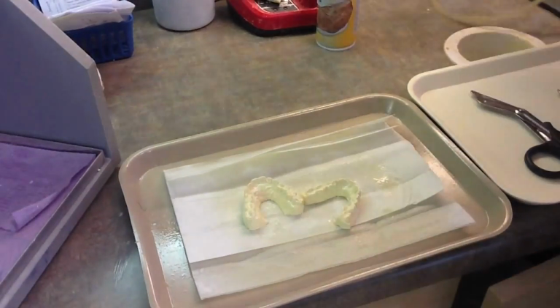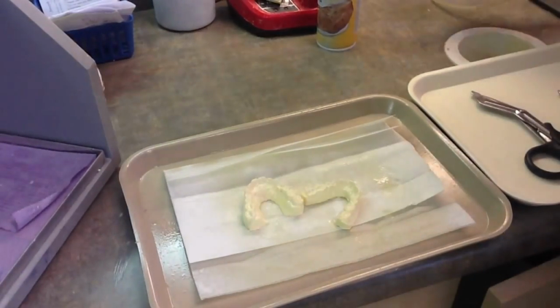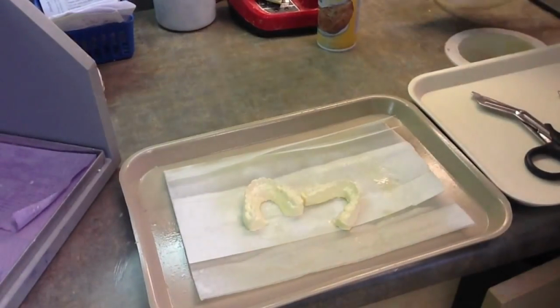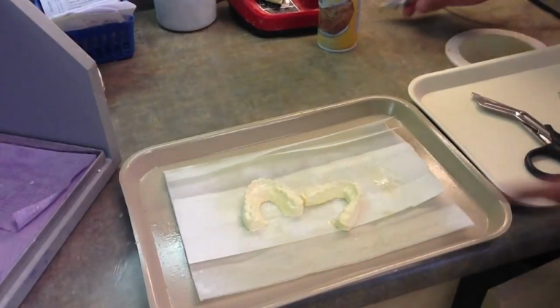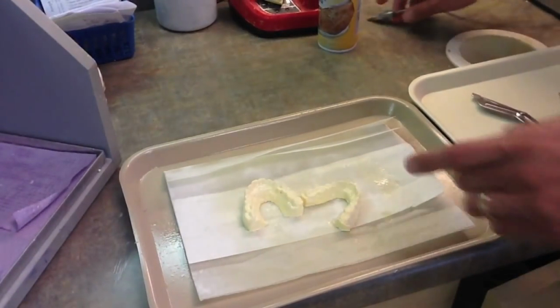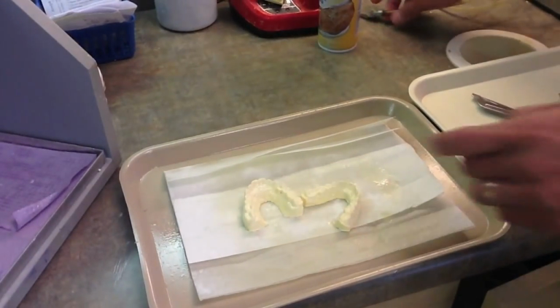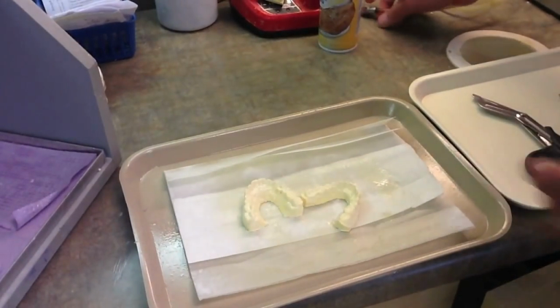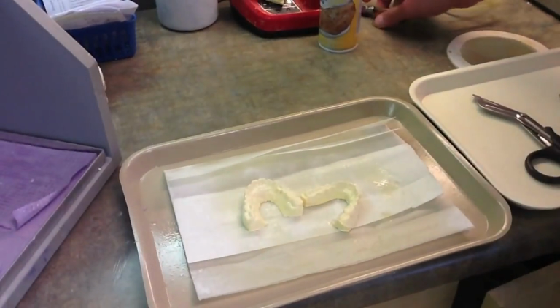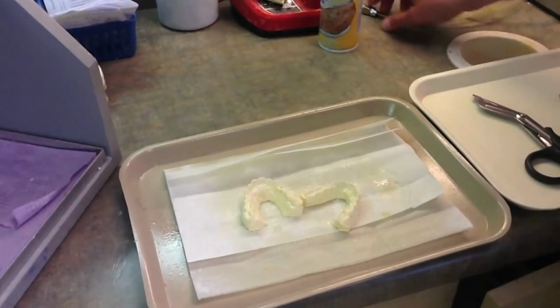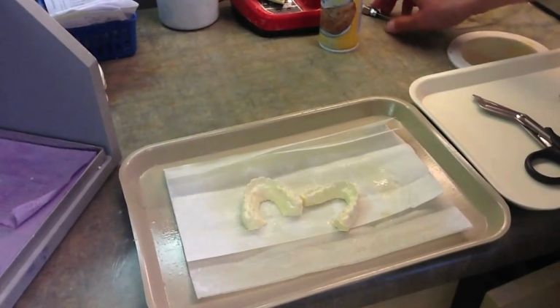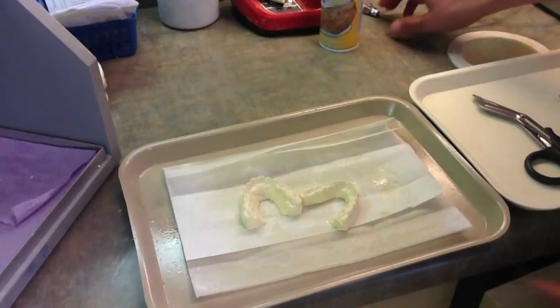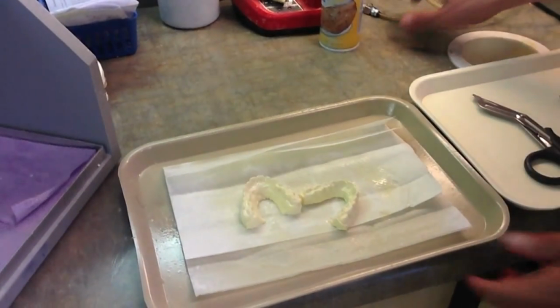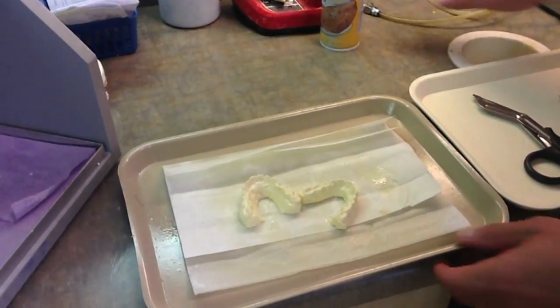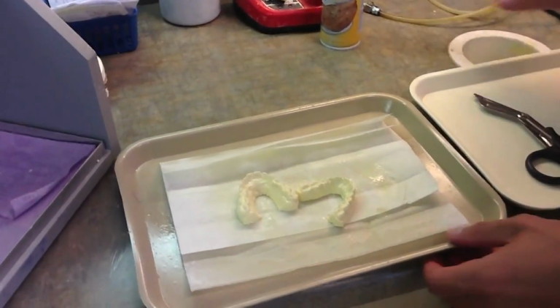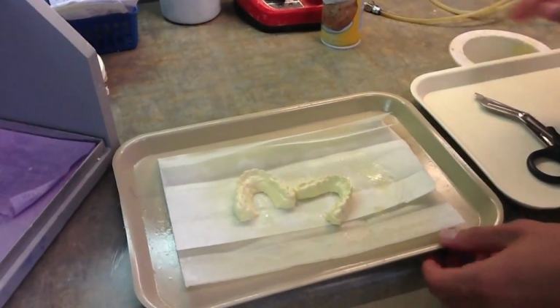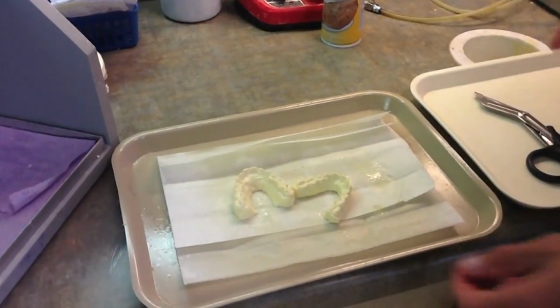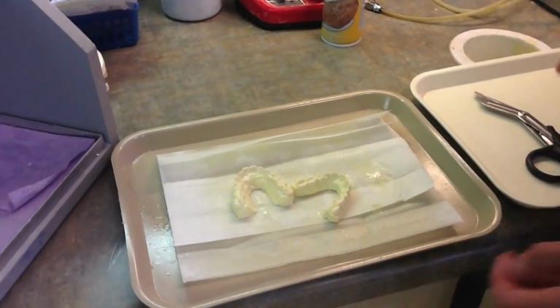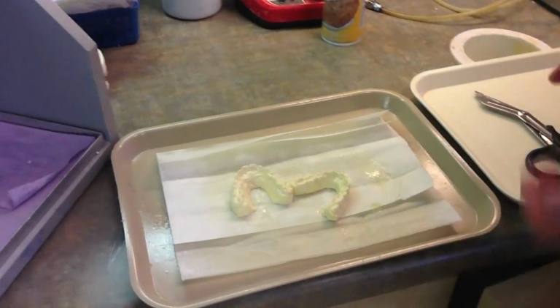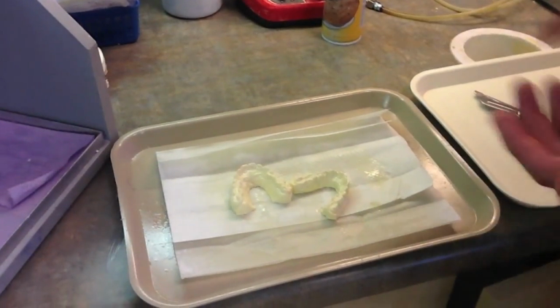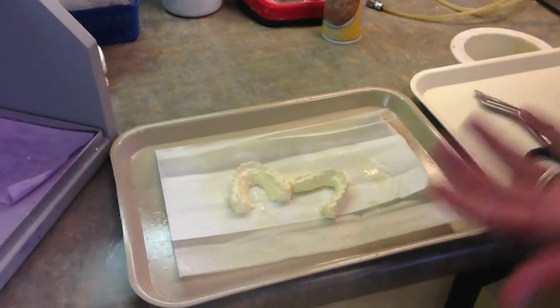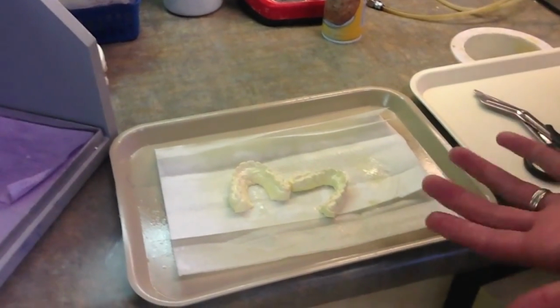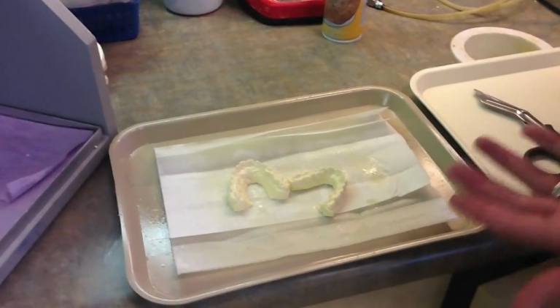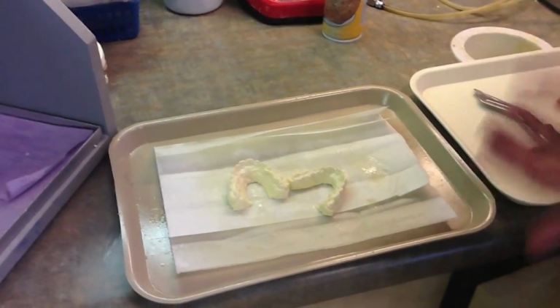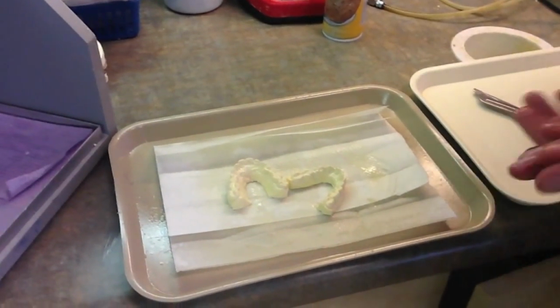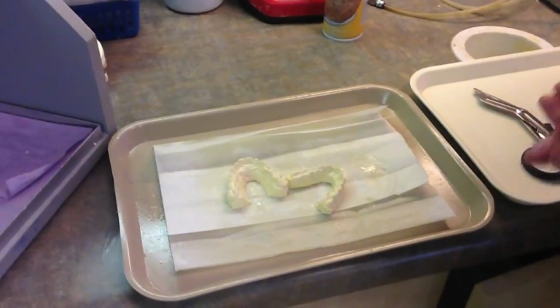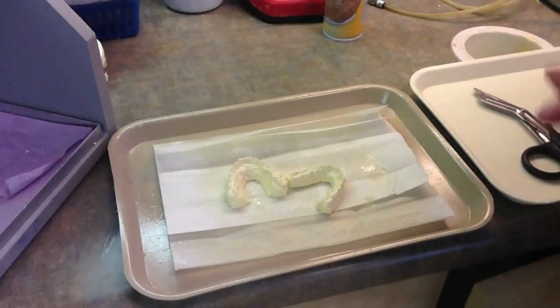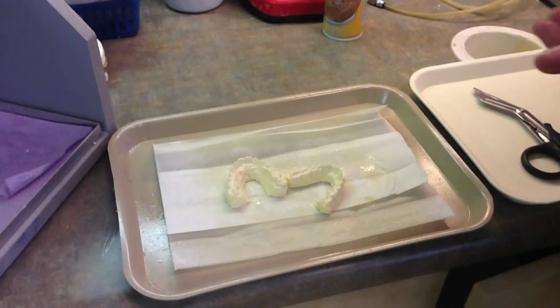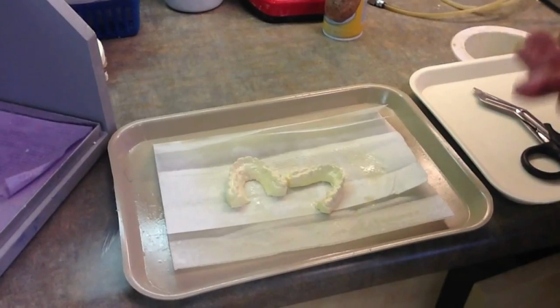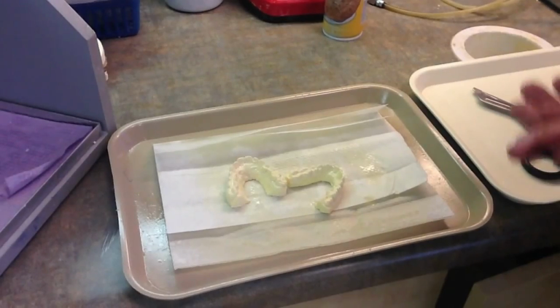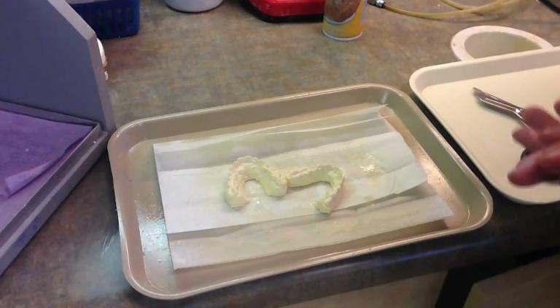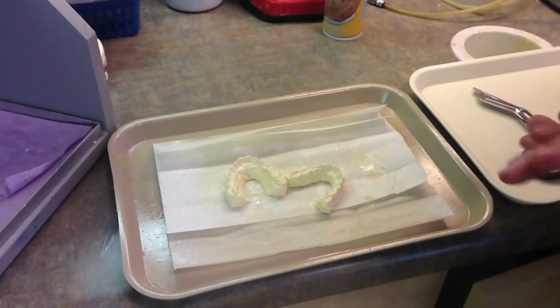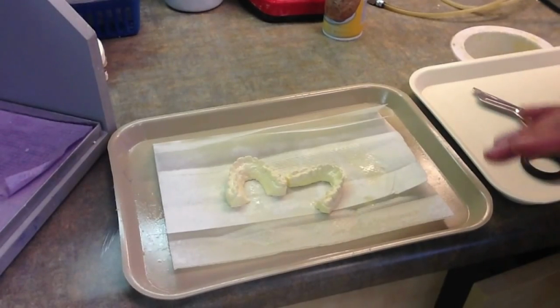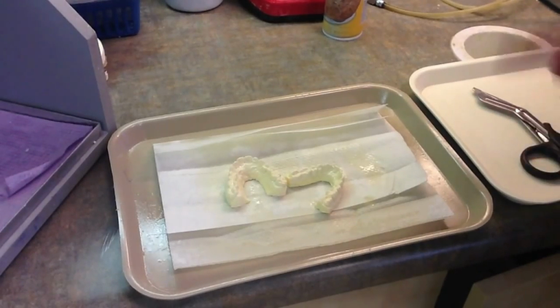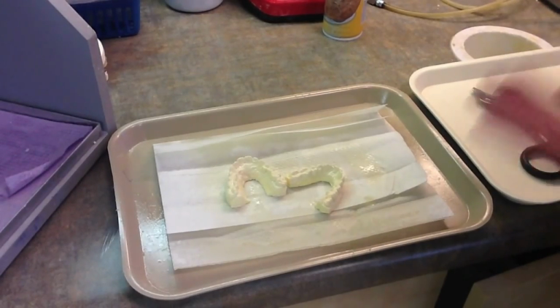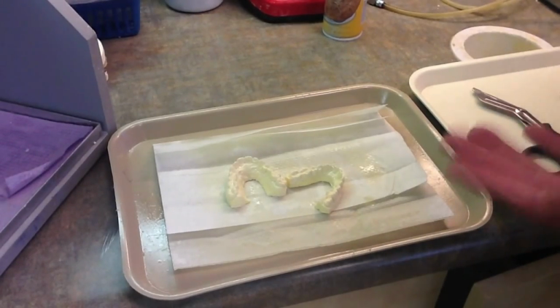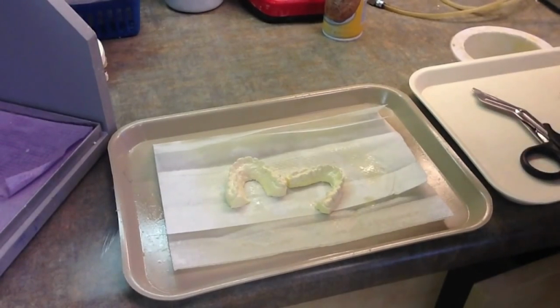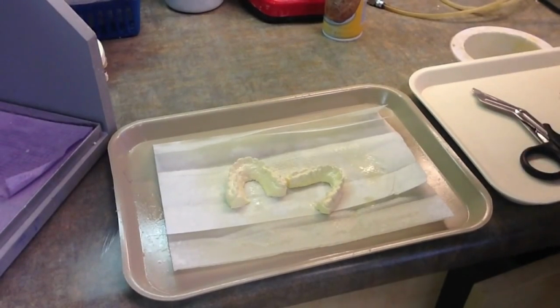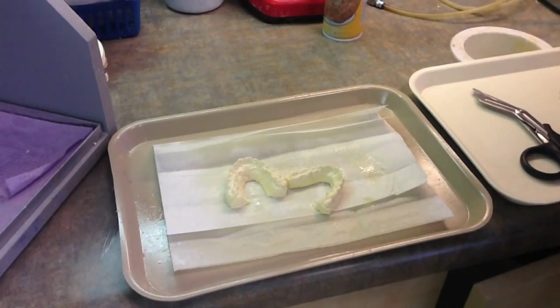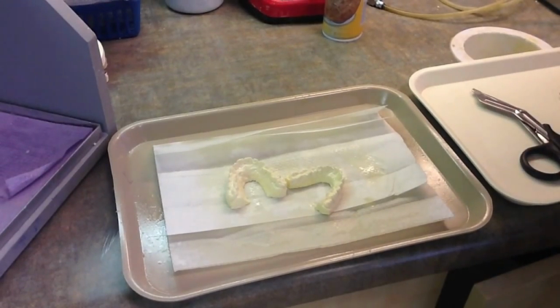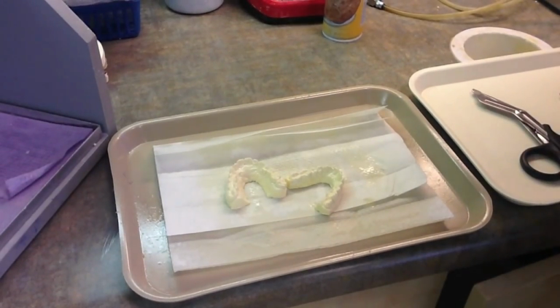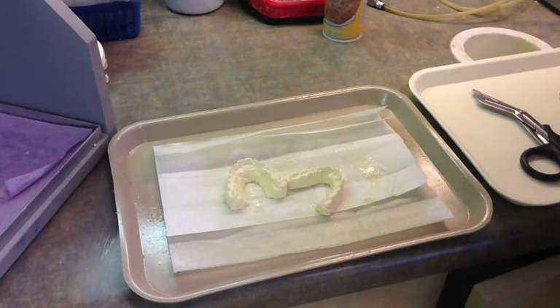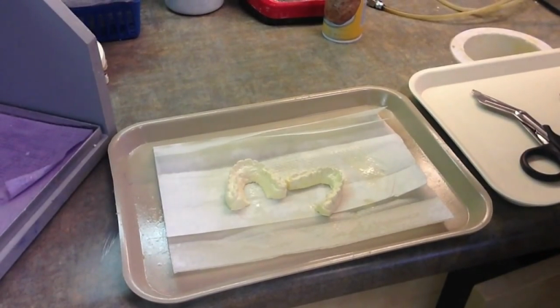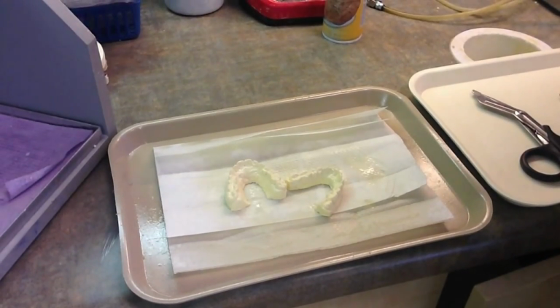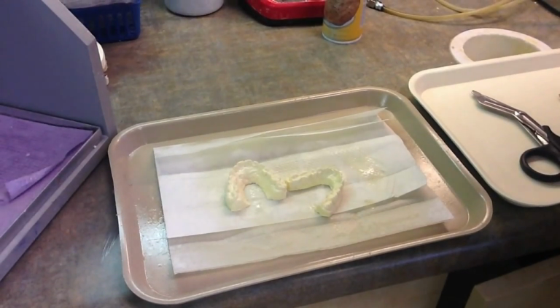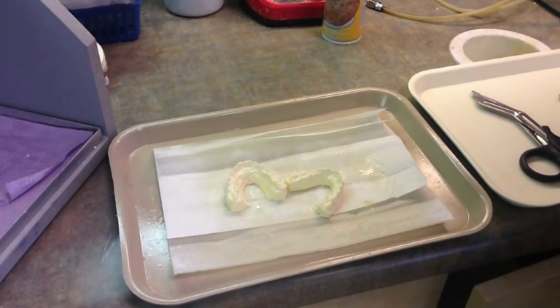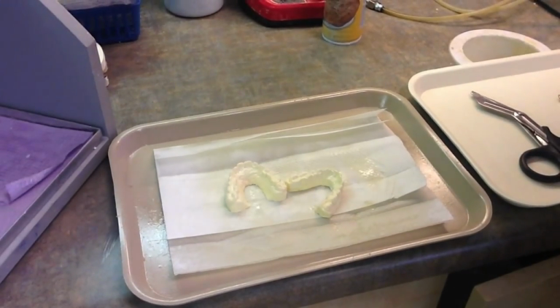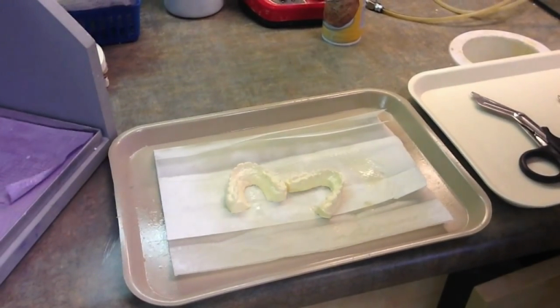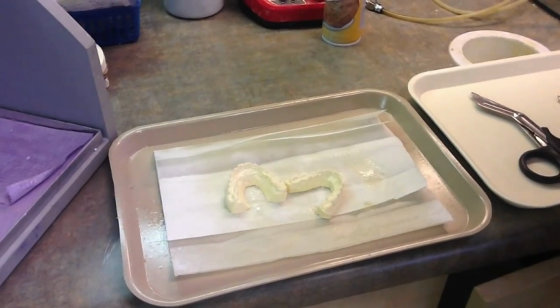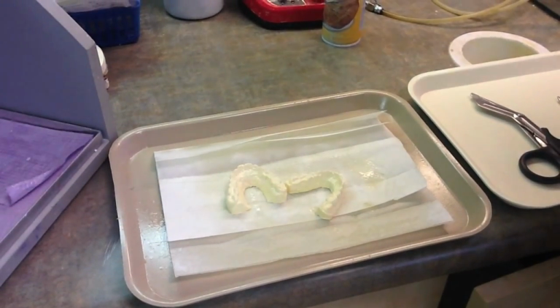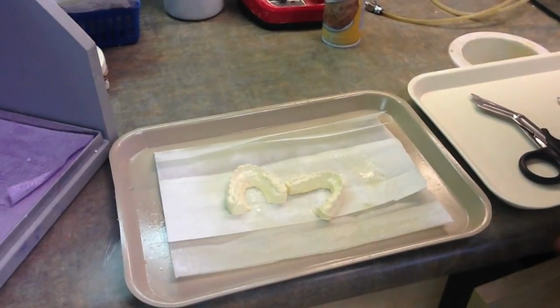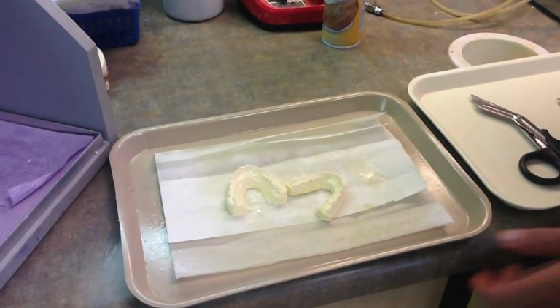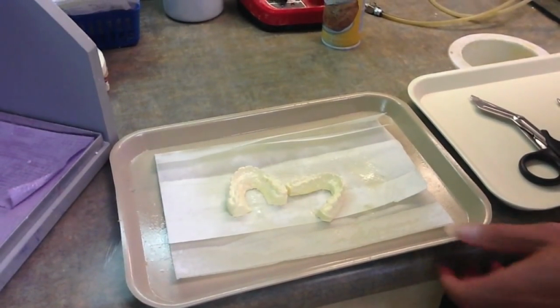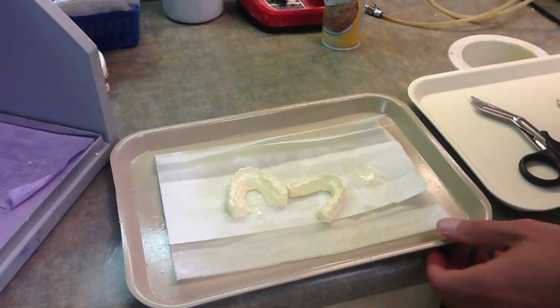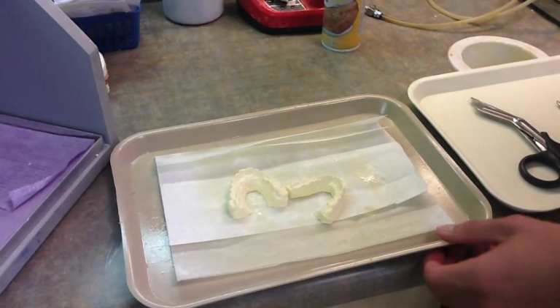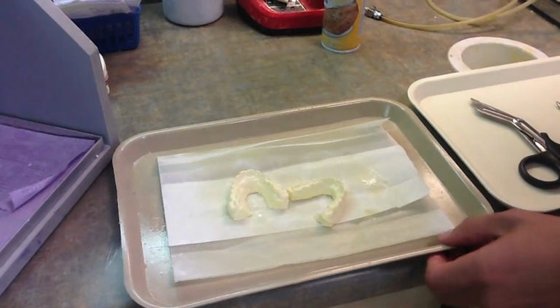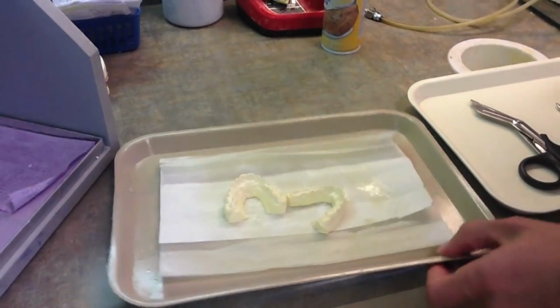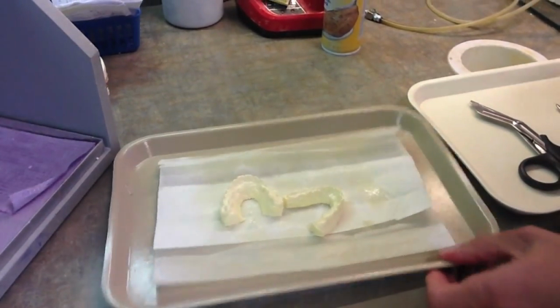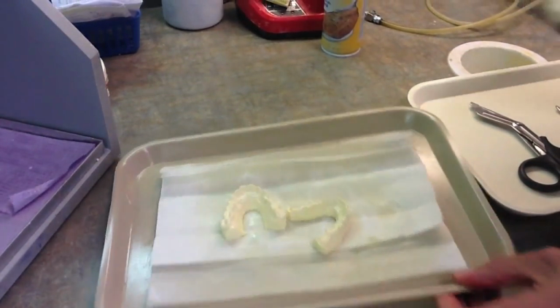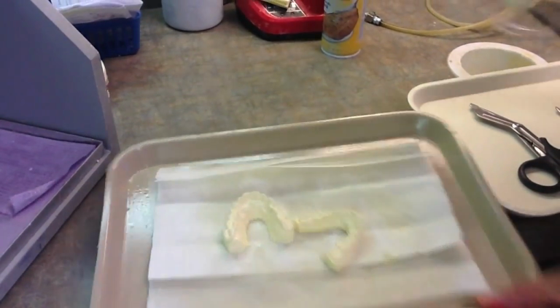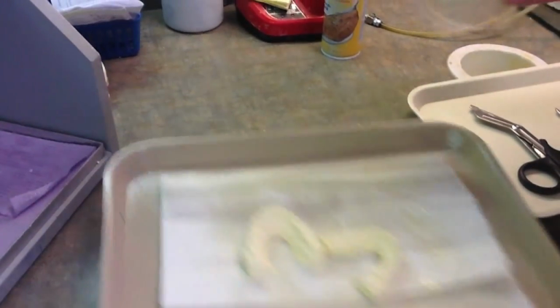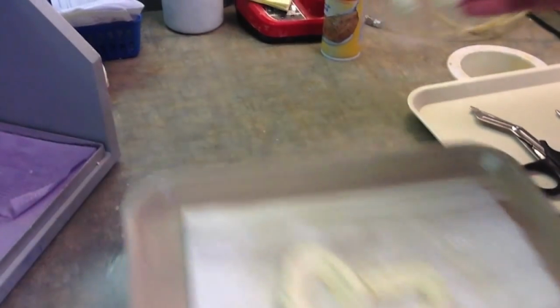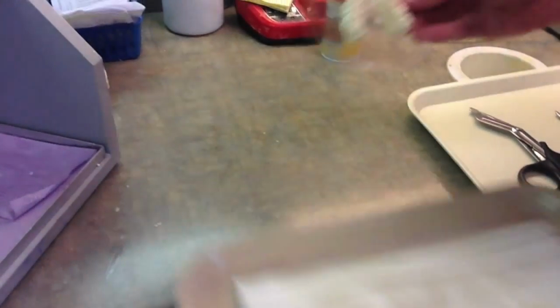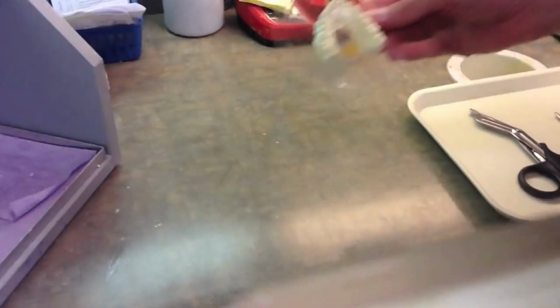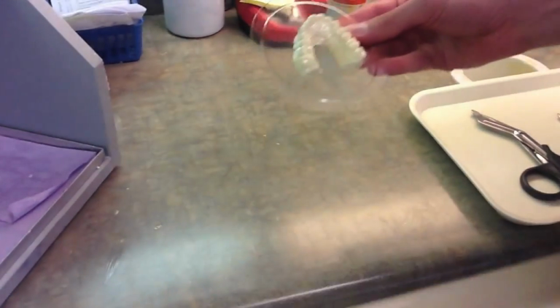Now these models are ready to go into the vacuum form machine — the Biostar or whatever you use to create the appliance.